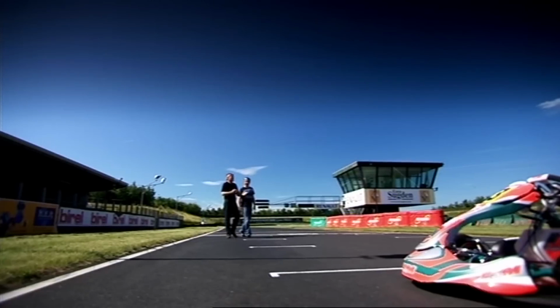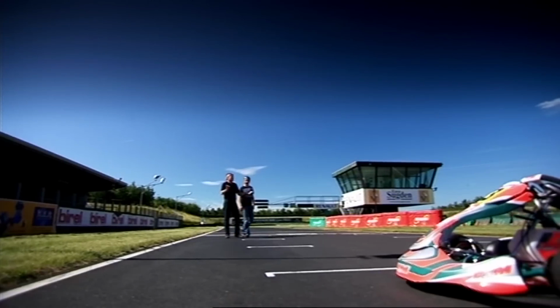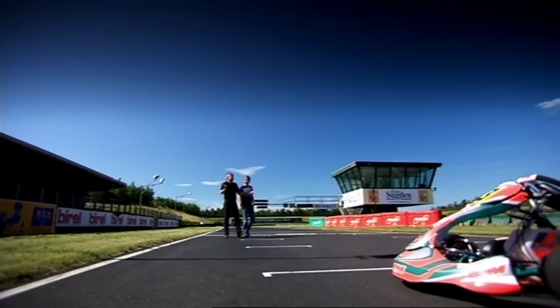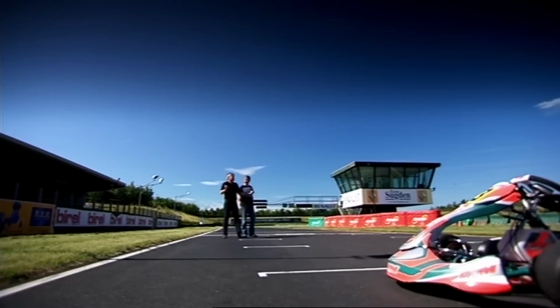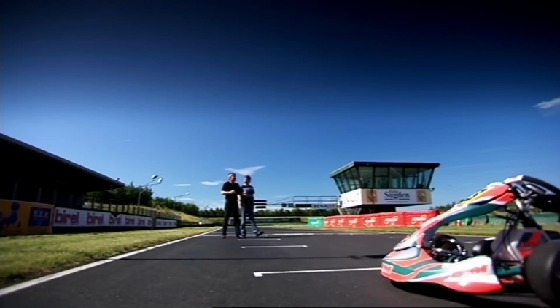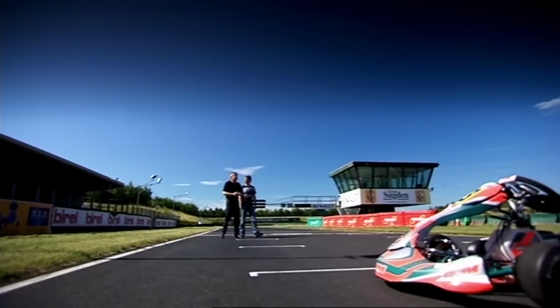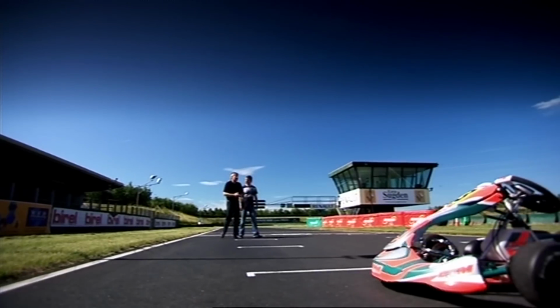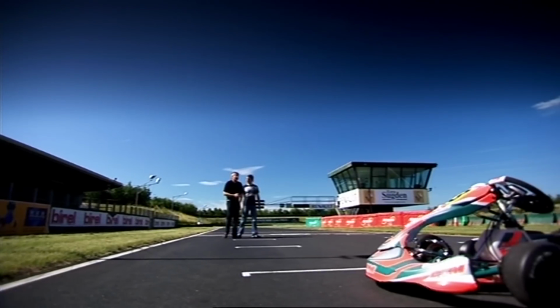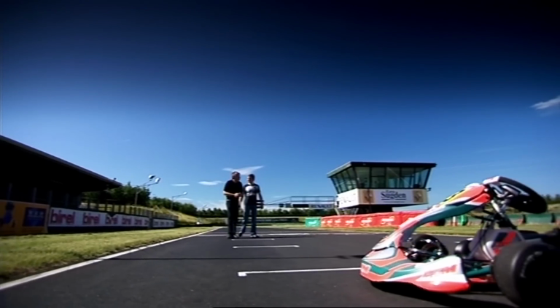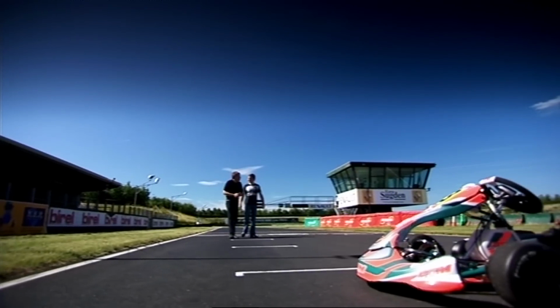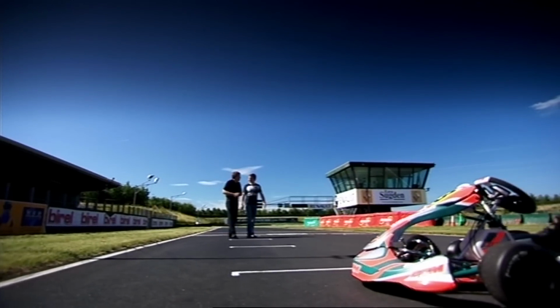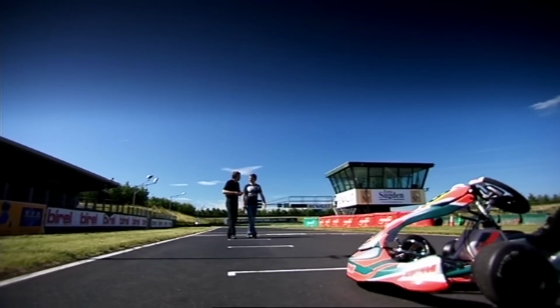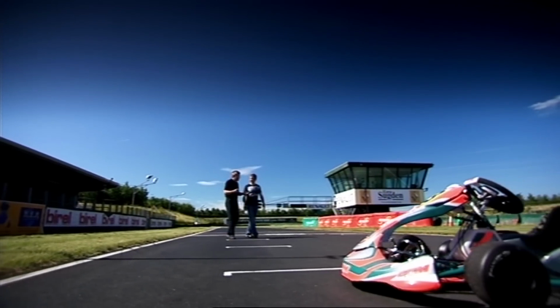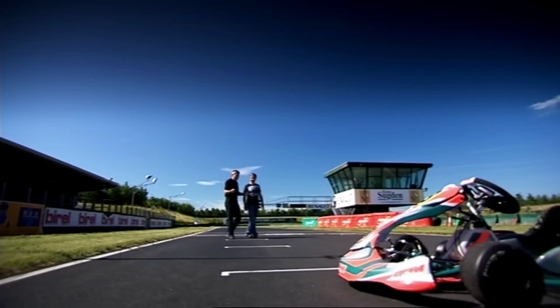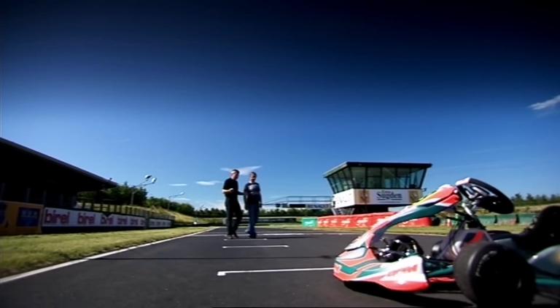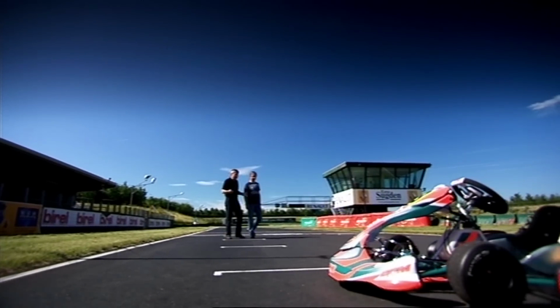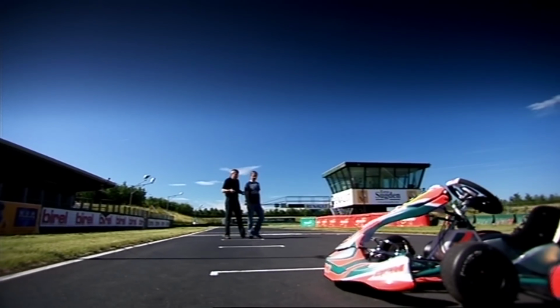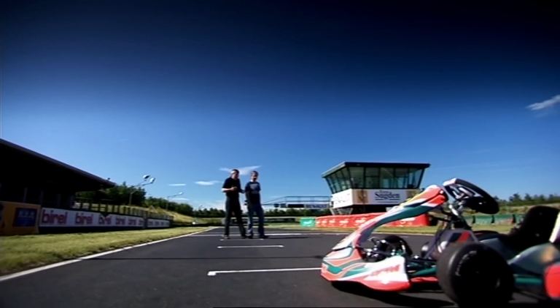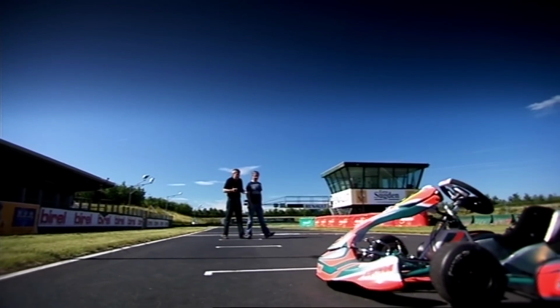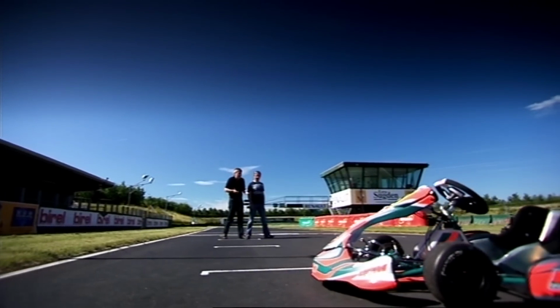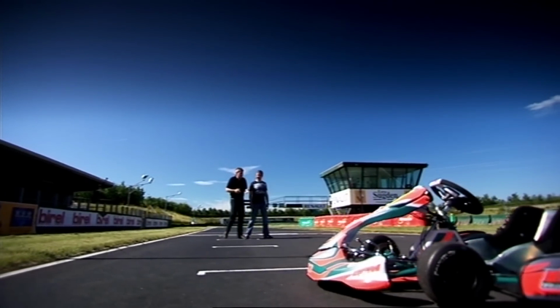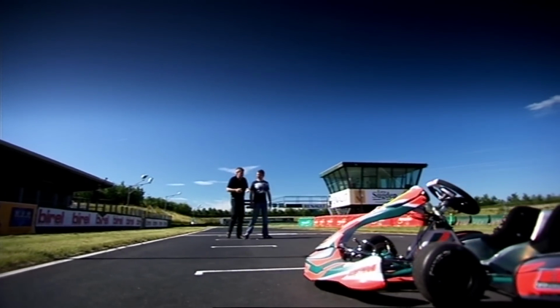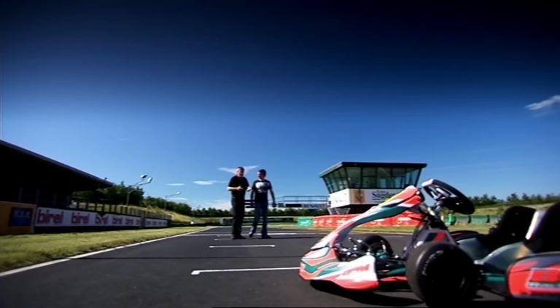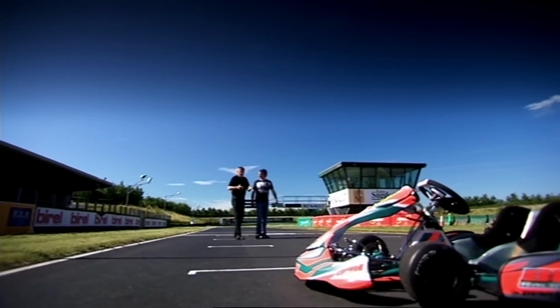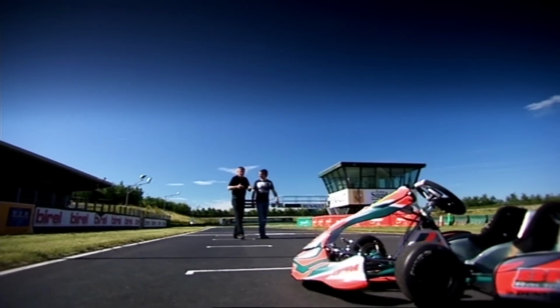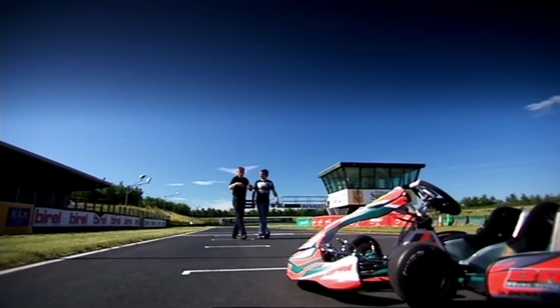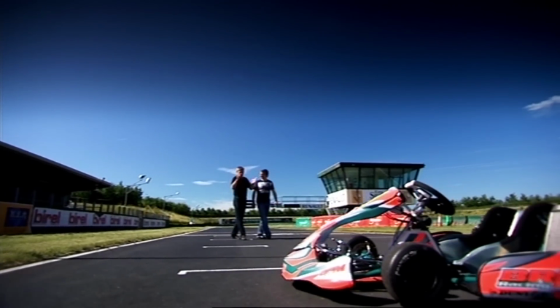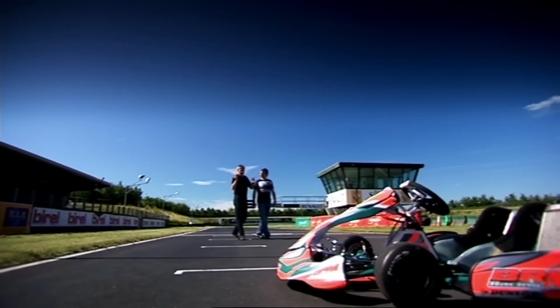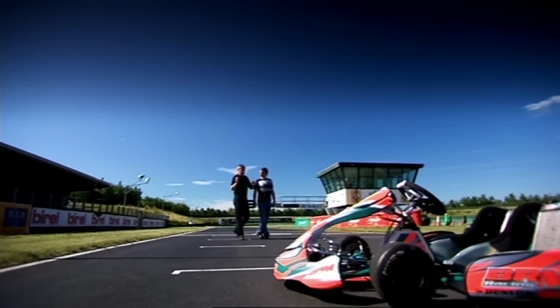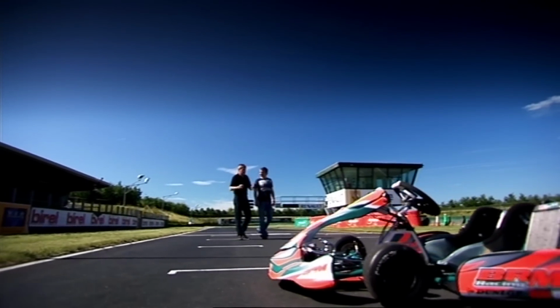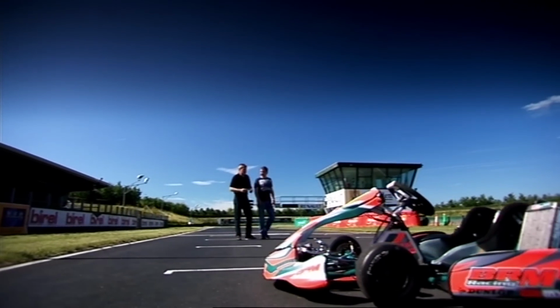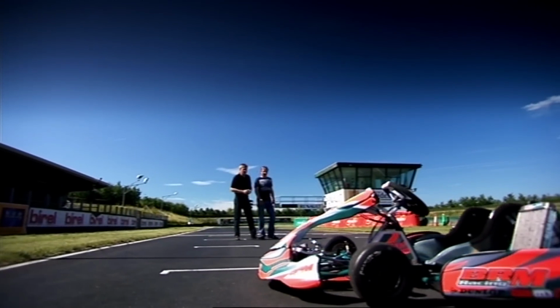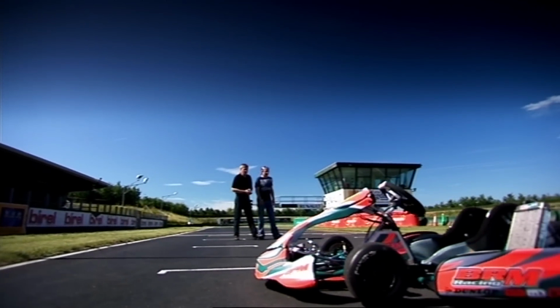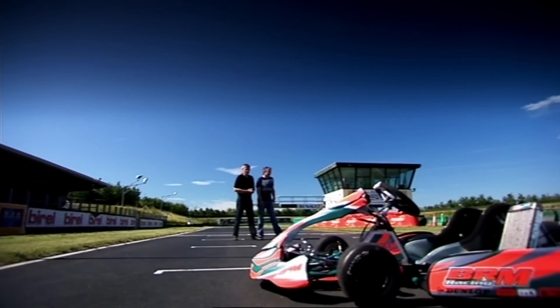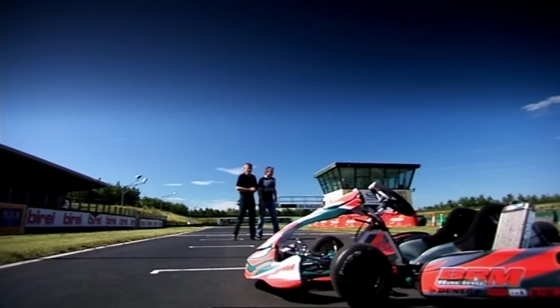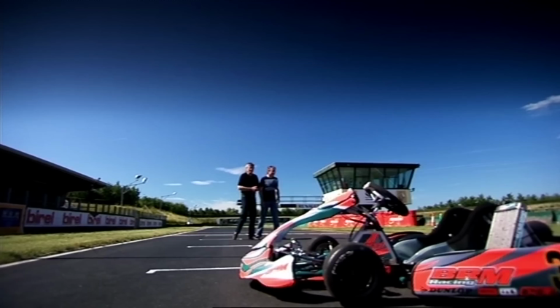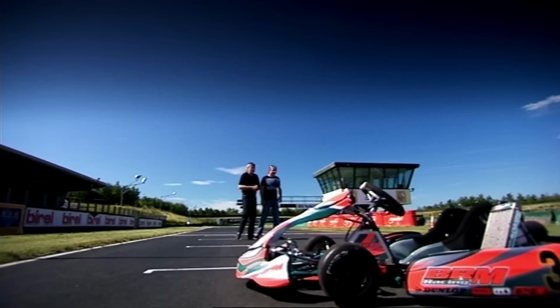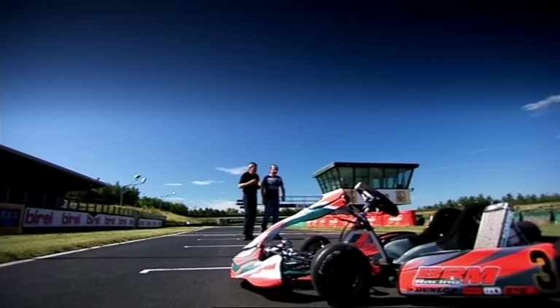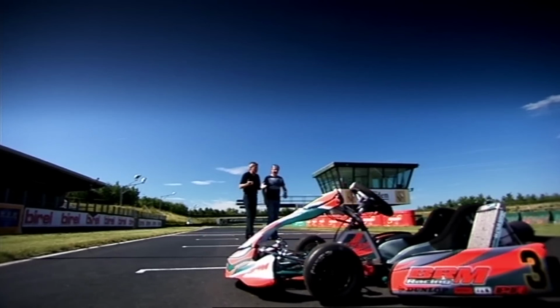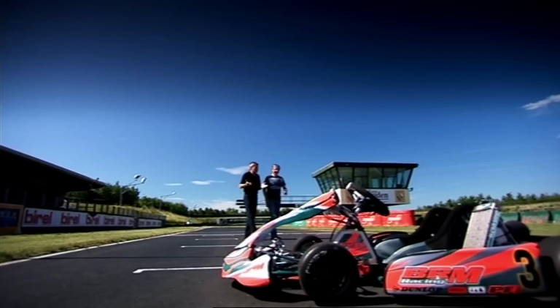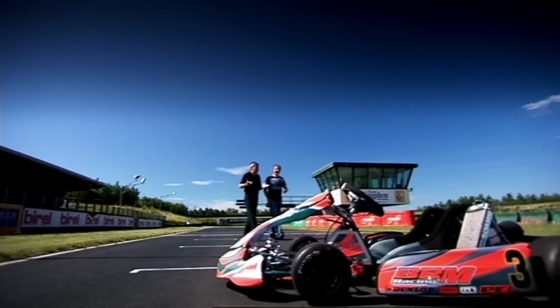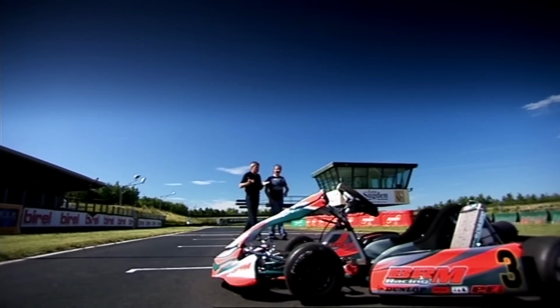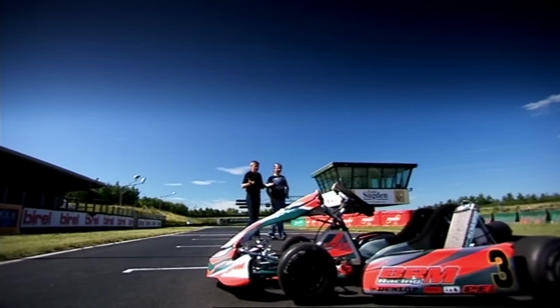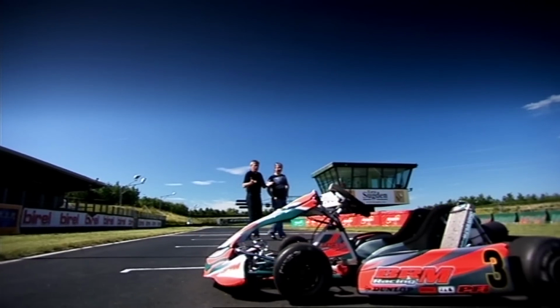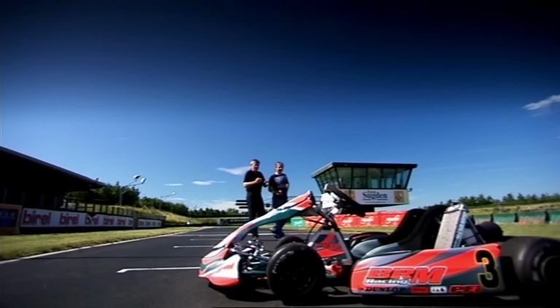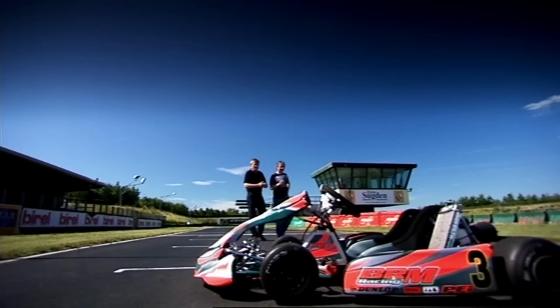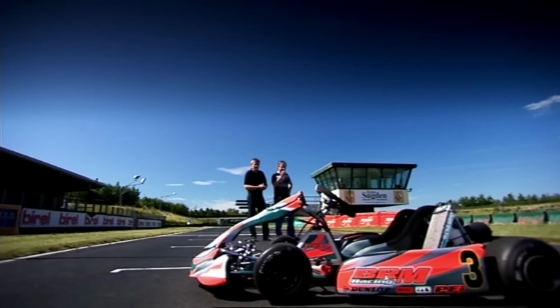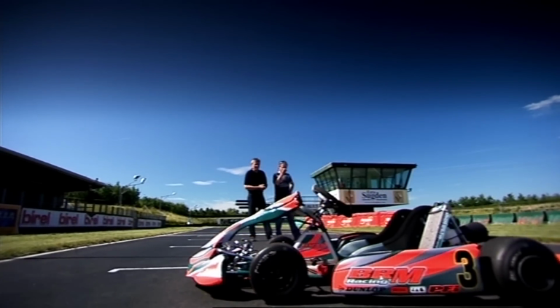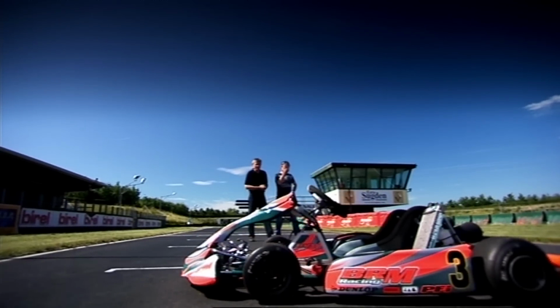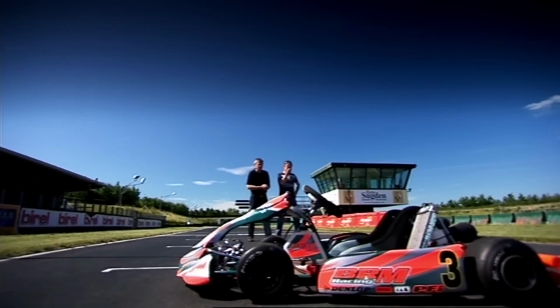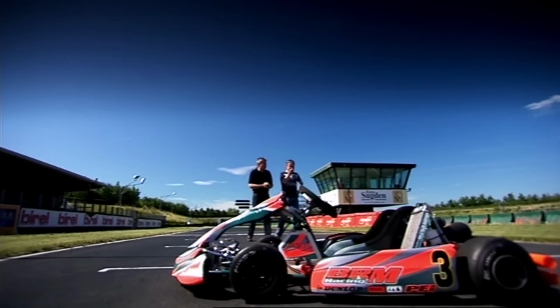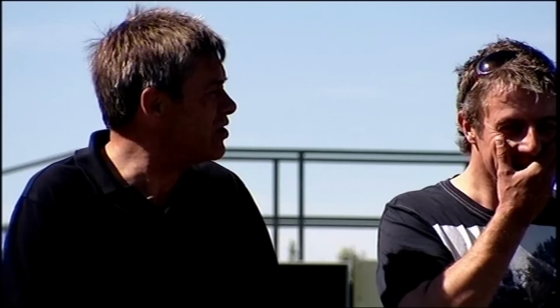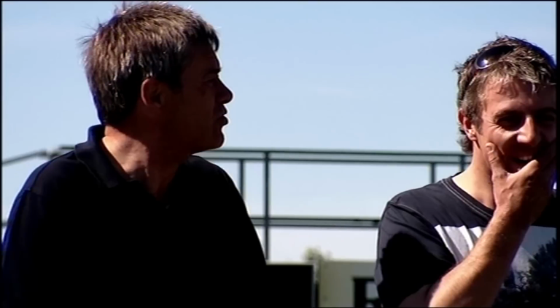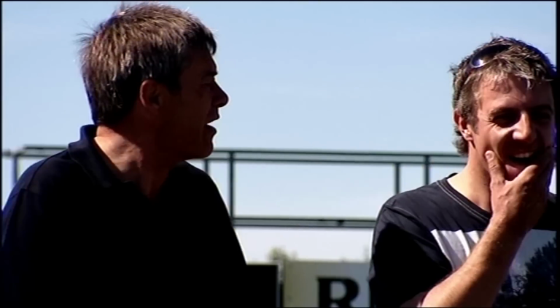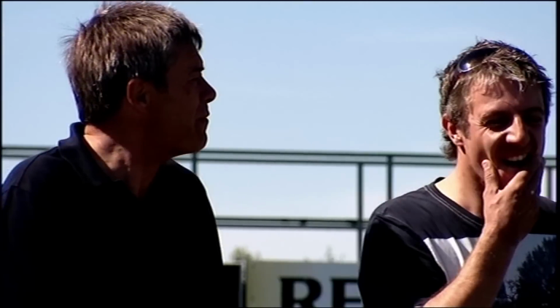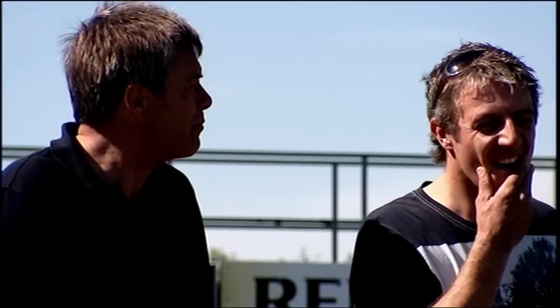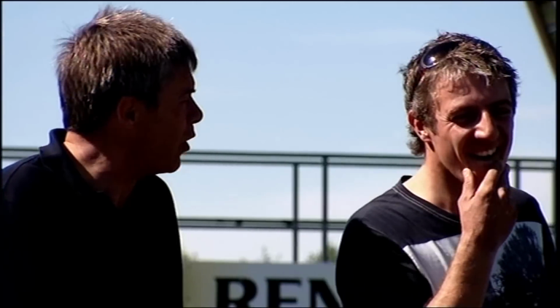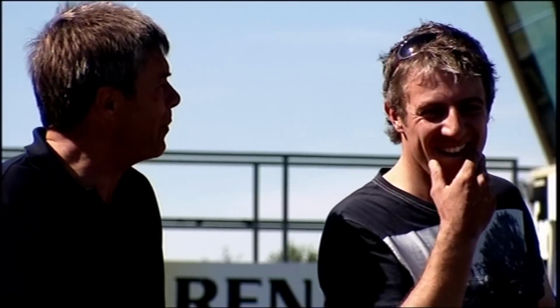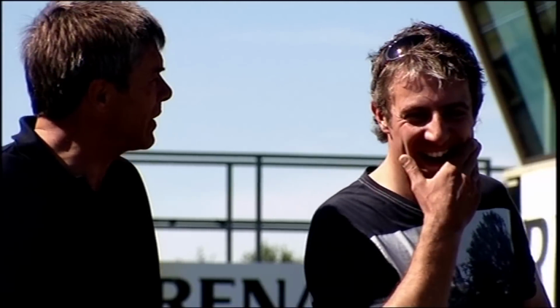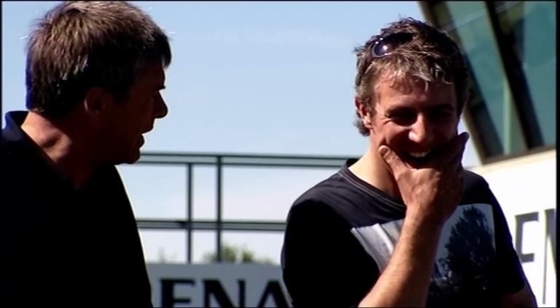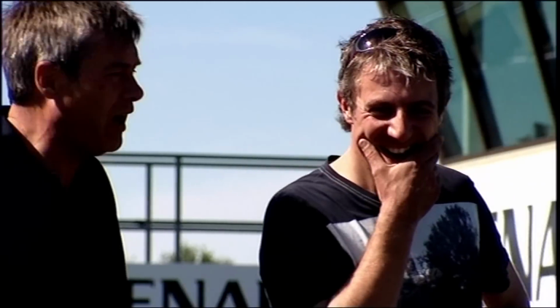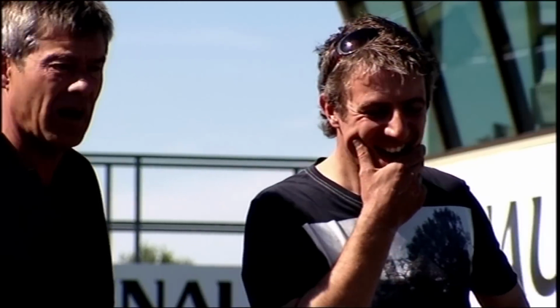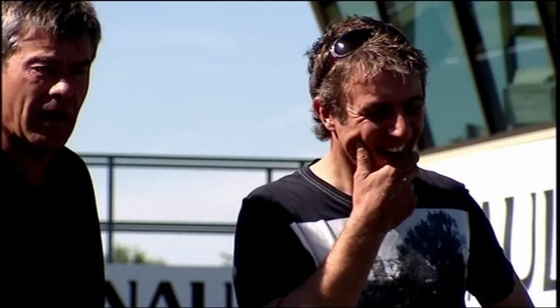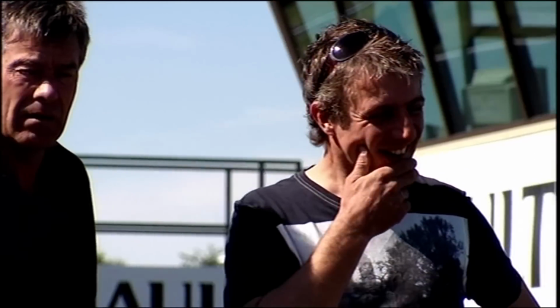Look, they might be a lot of fun, but at the end of the day they're just toys for children. I mean, to learn about a real racing car, you've got to drive a proper car.